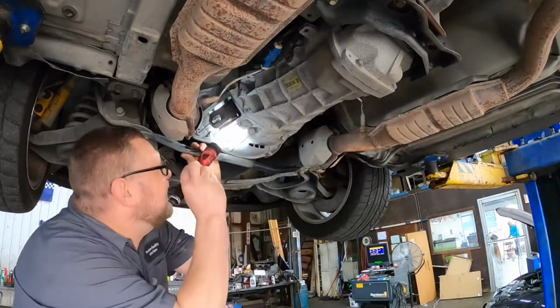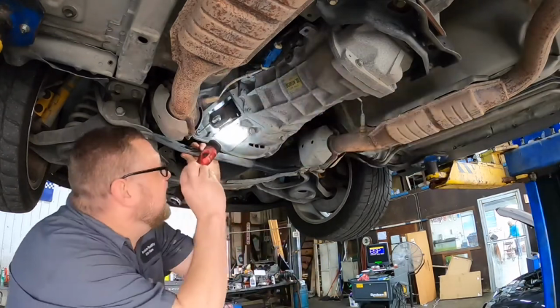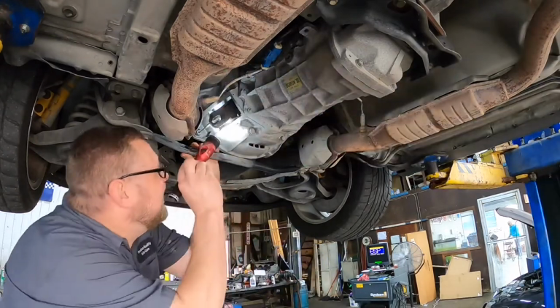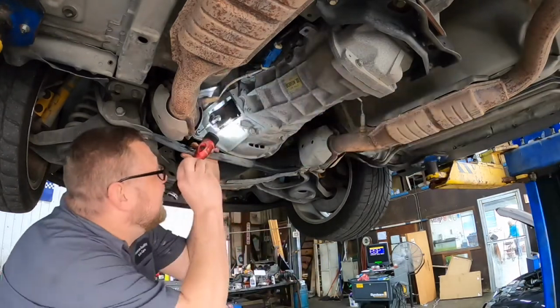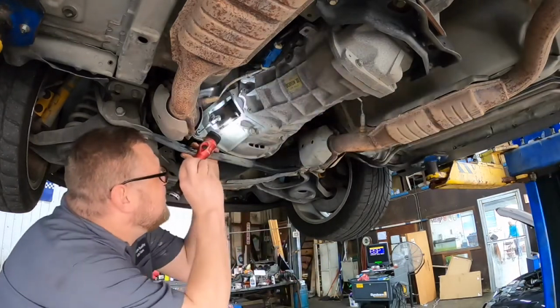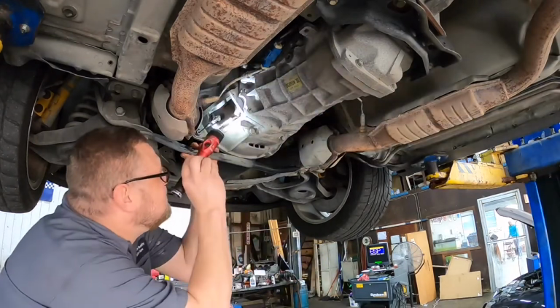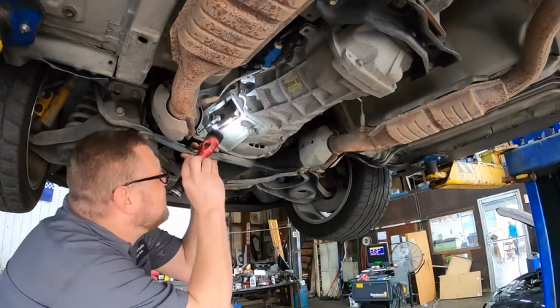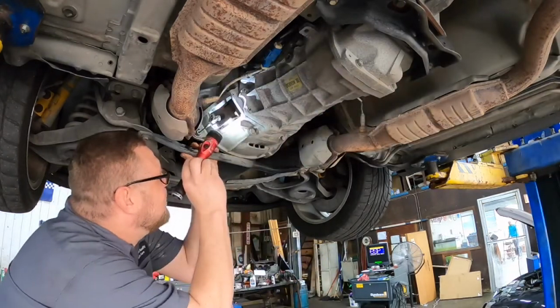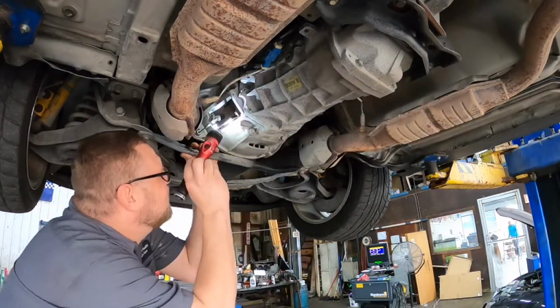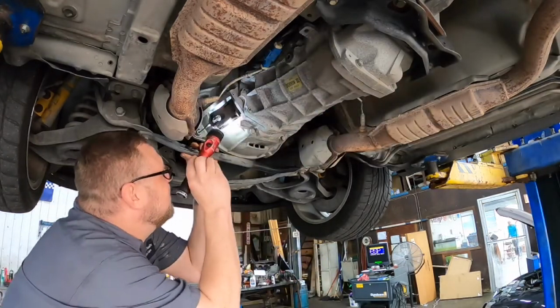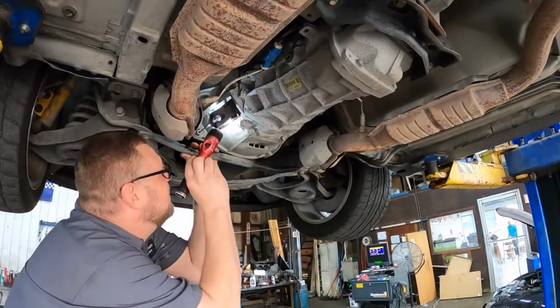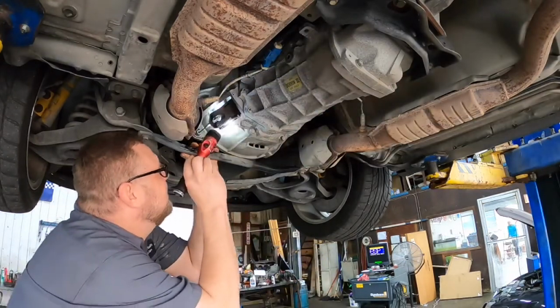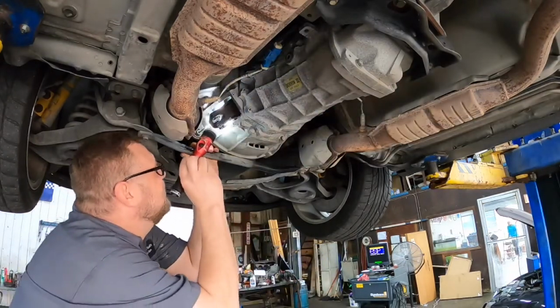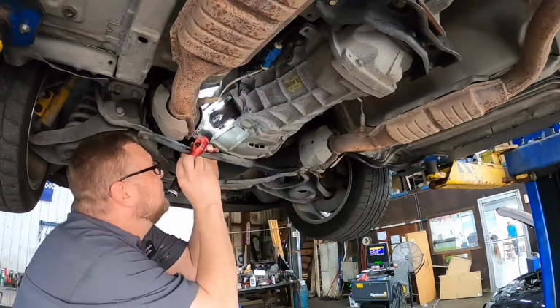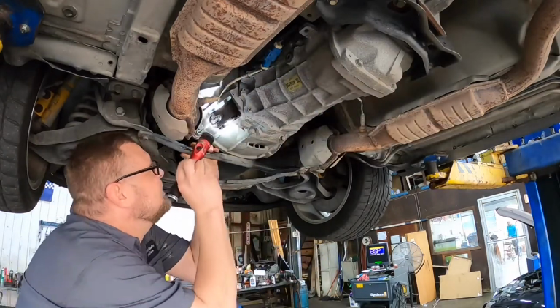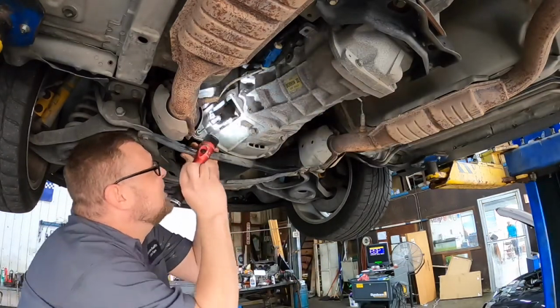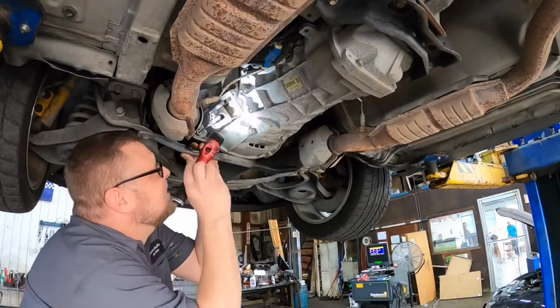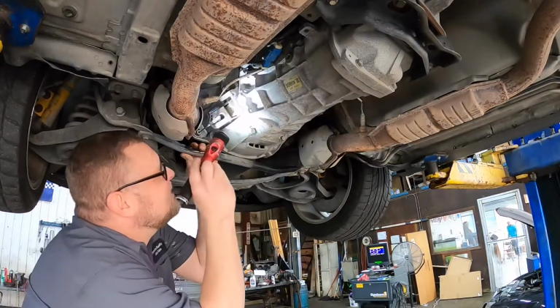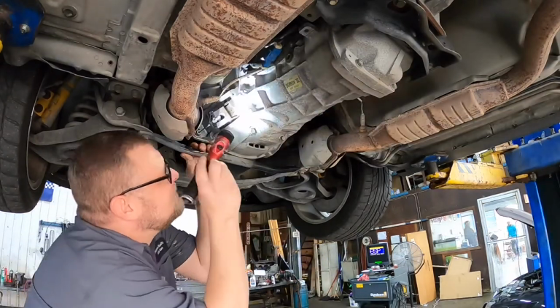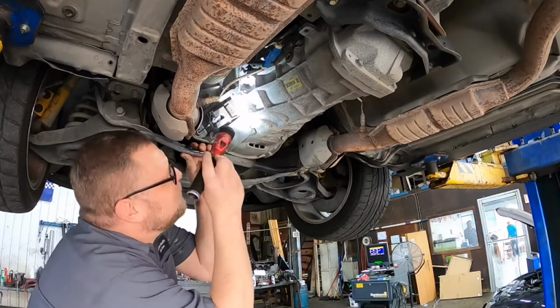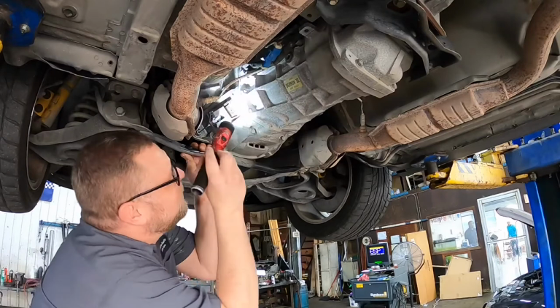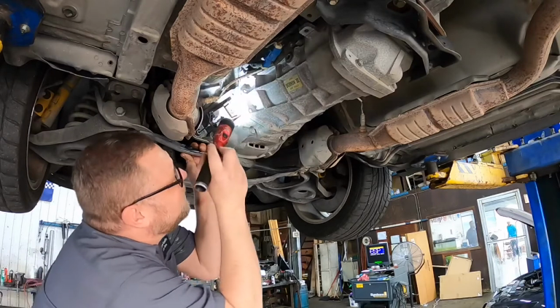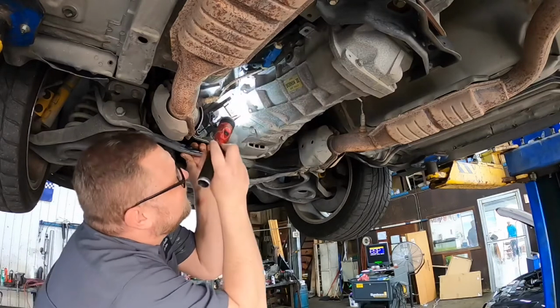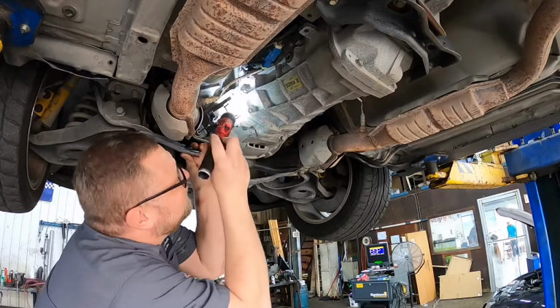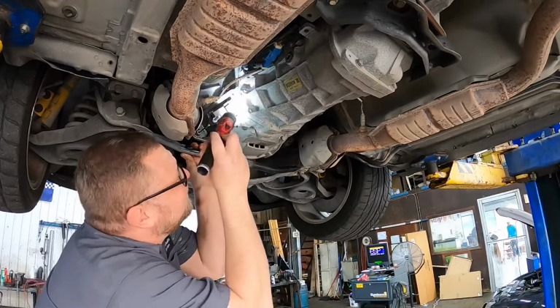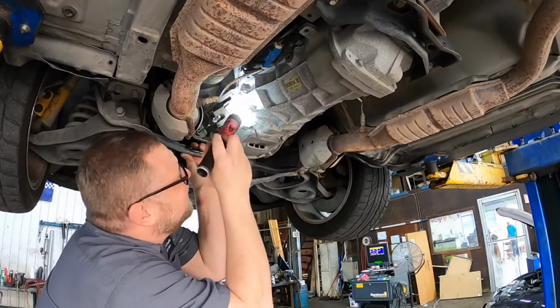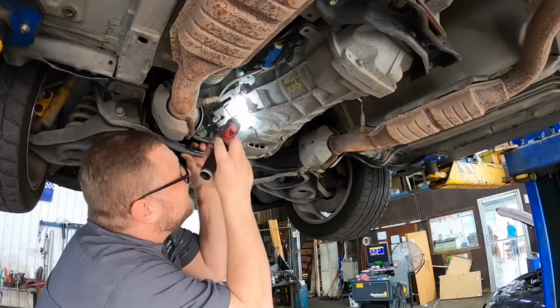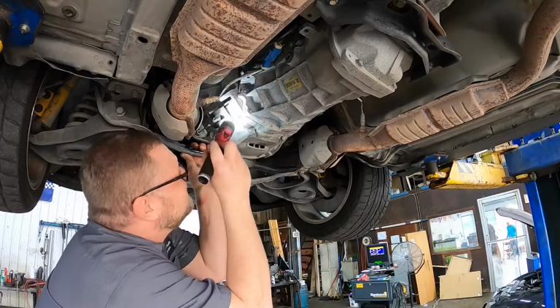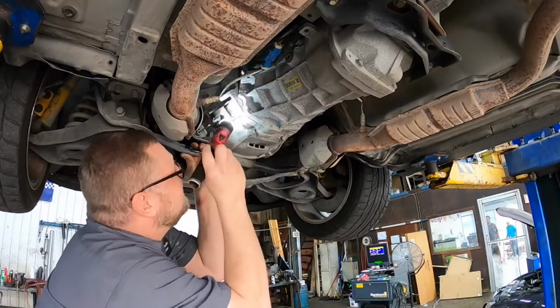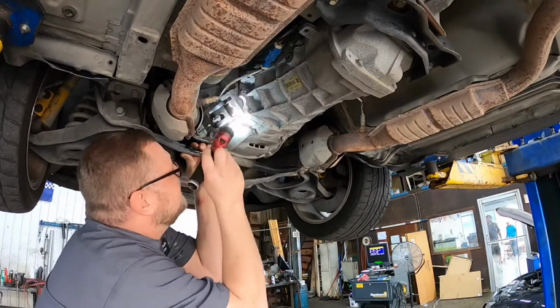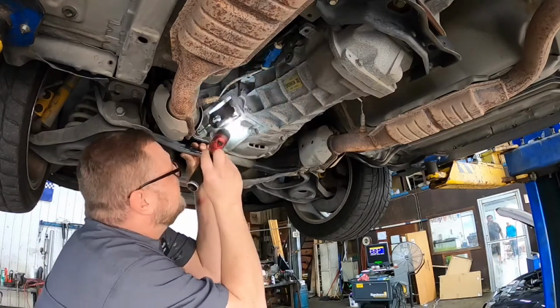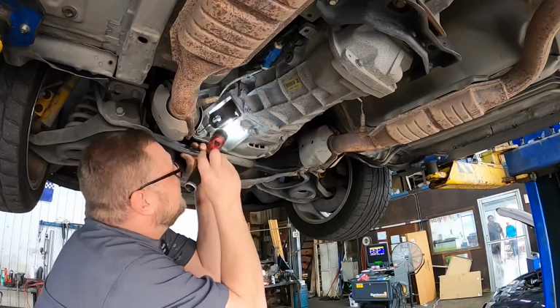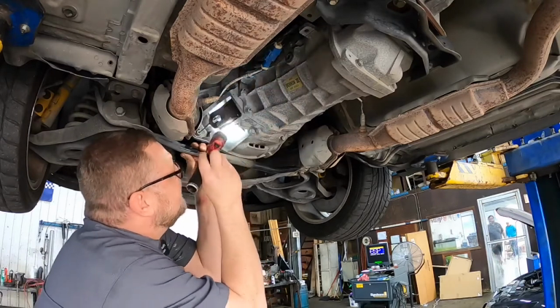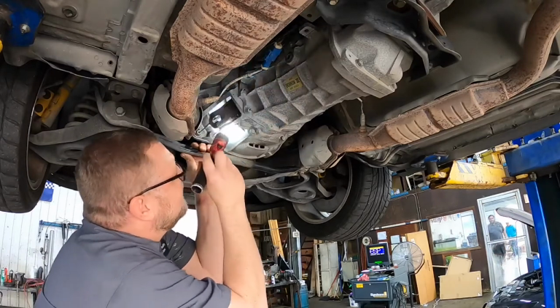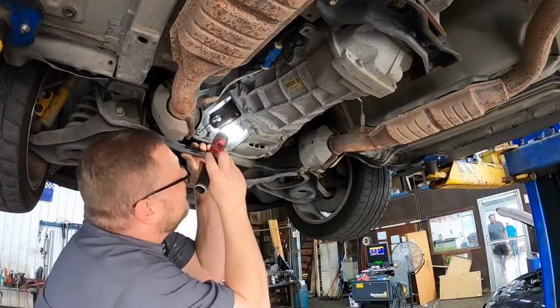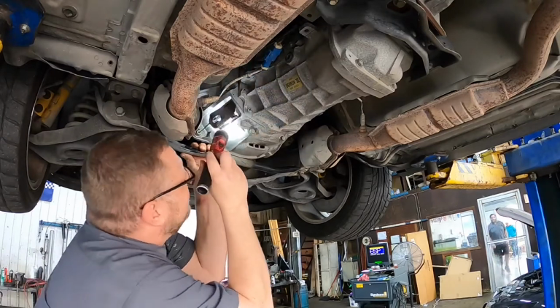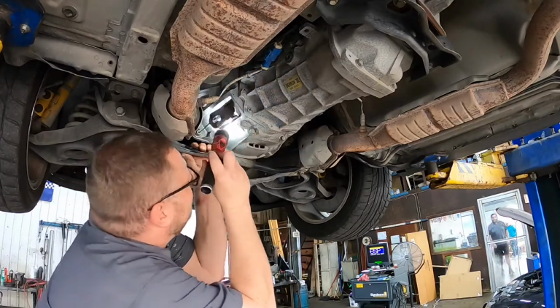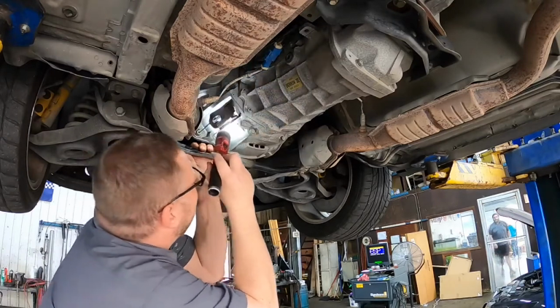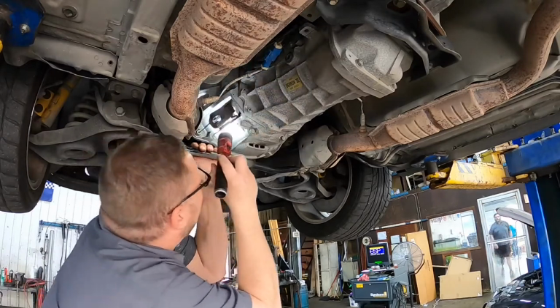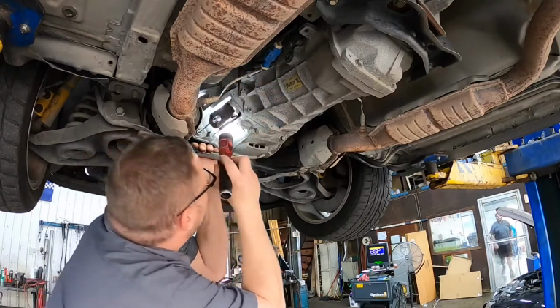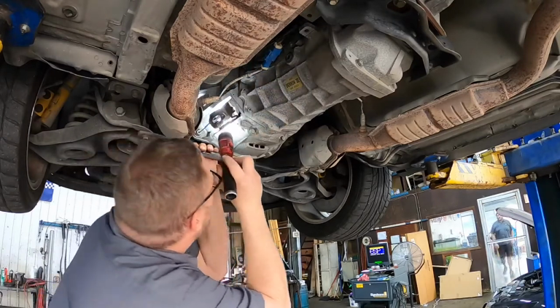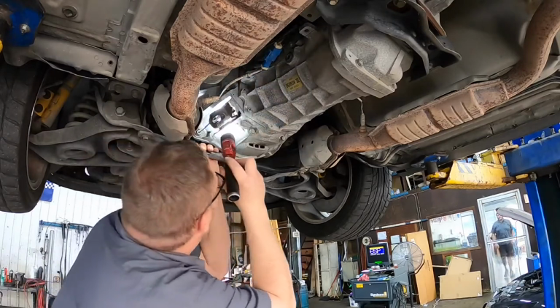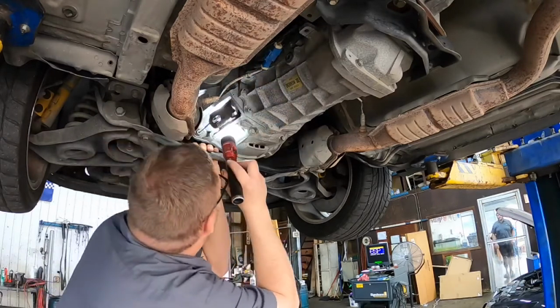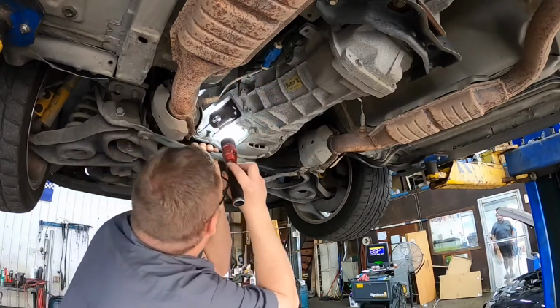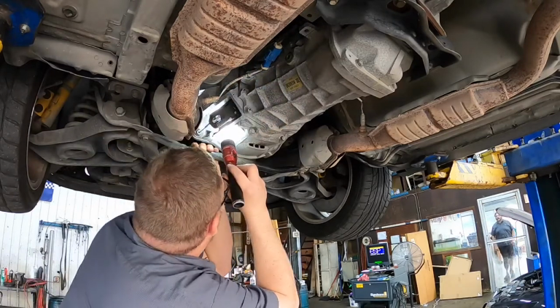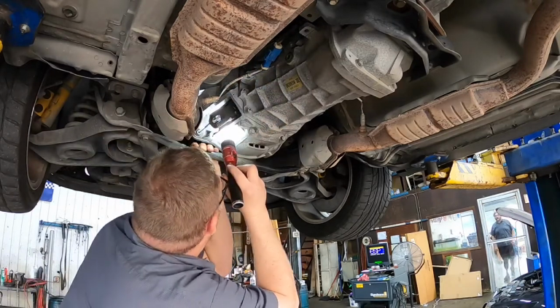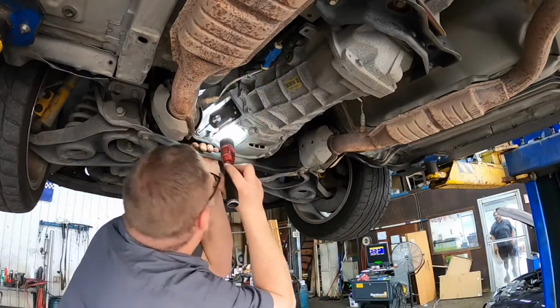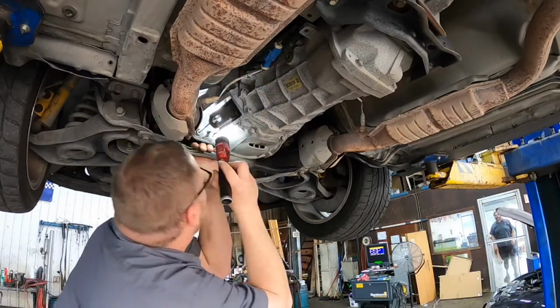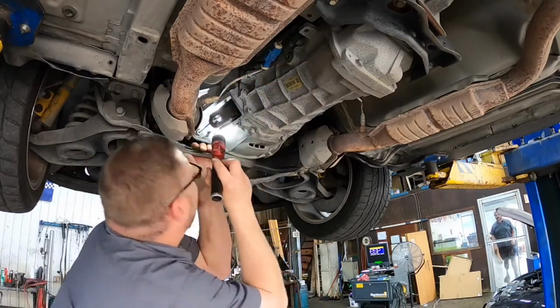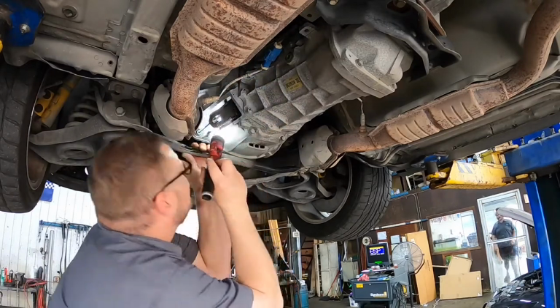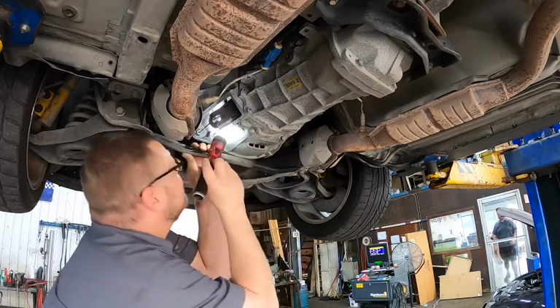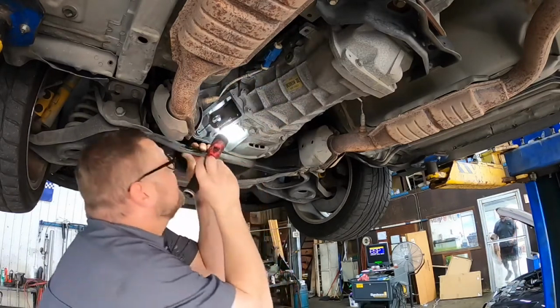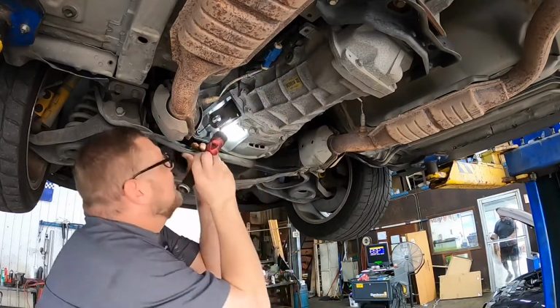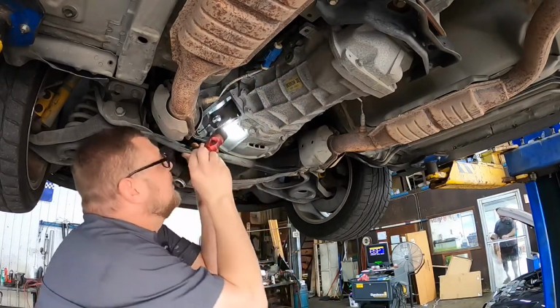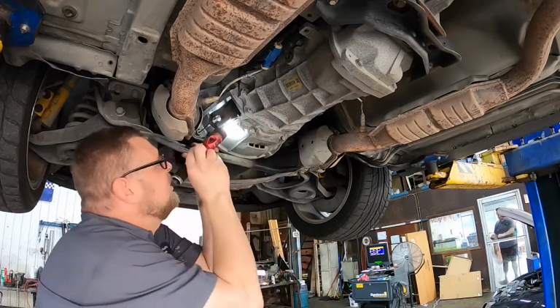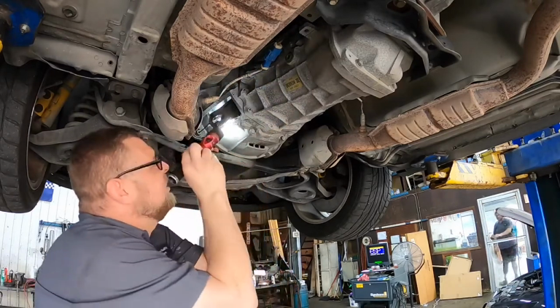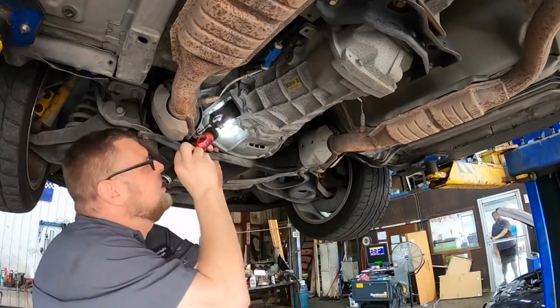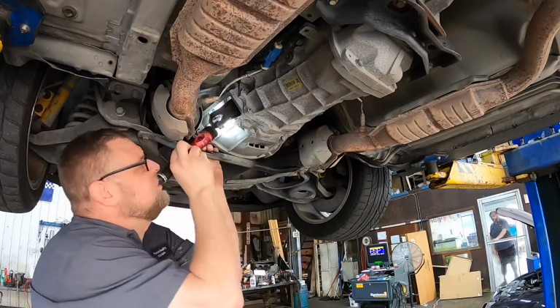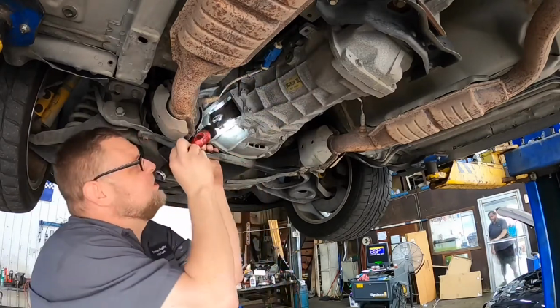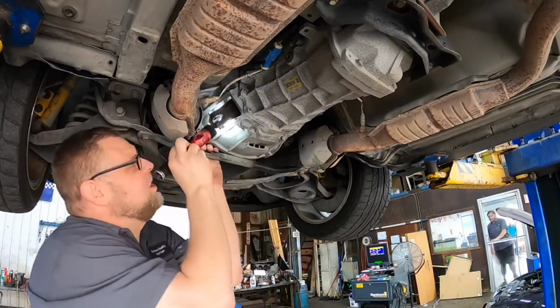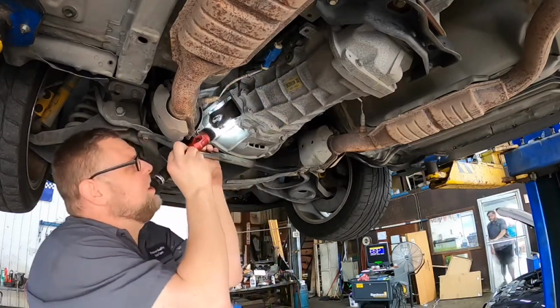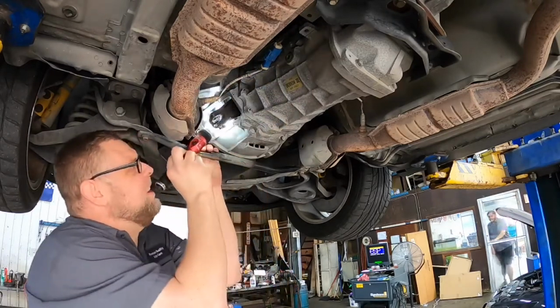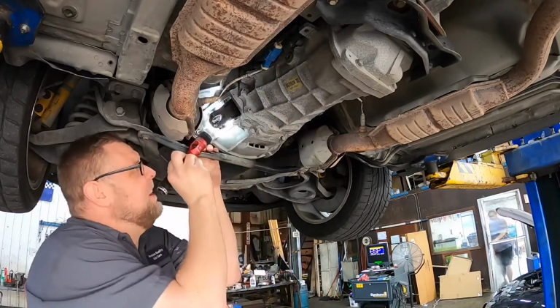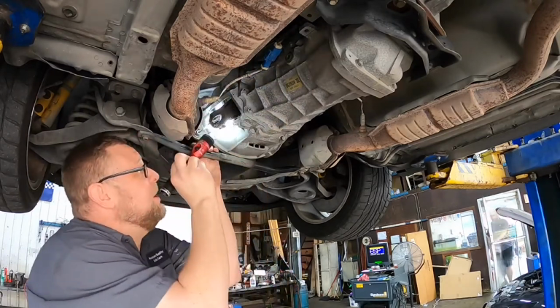What we're gonna do is get this apart where I can see in there. Looks like it's got a stock clutch in it.